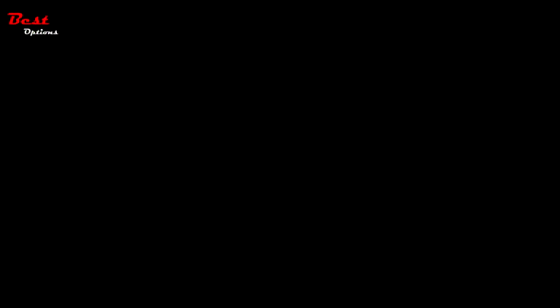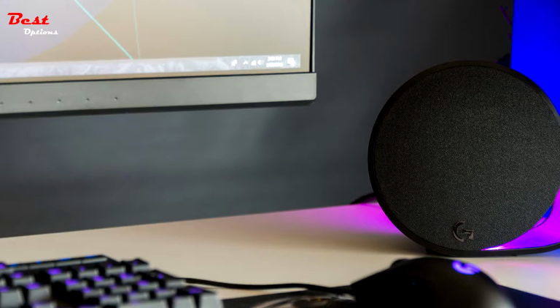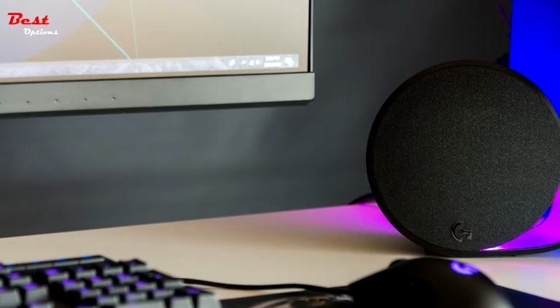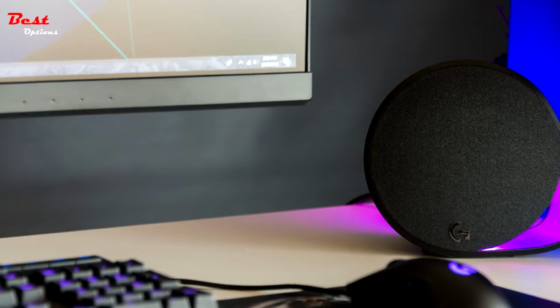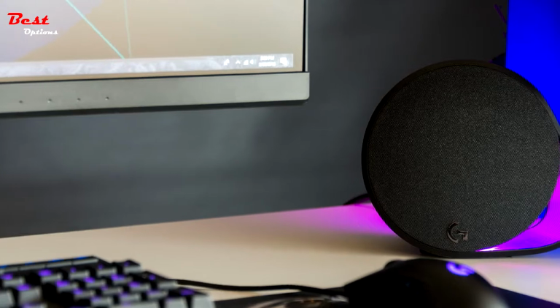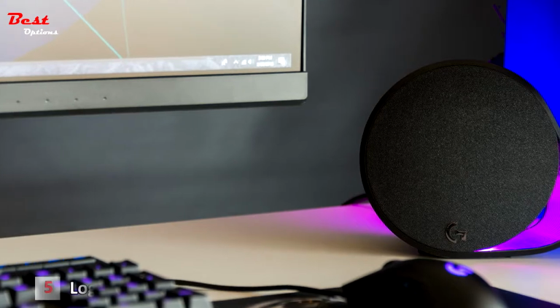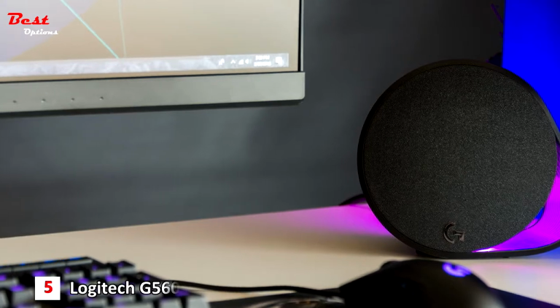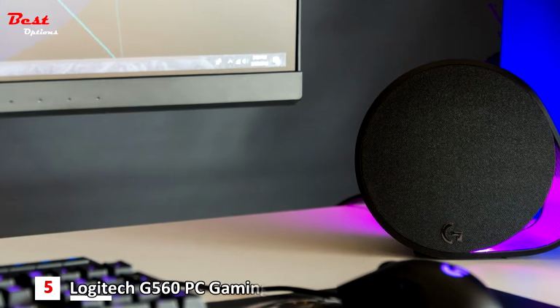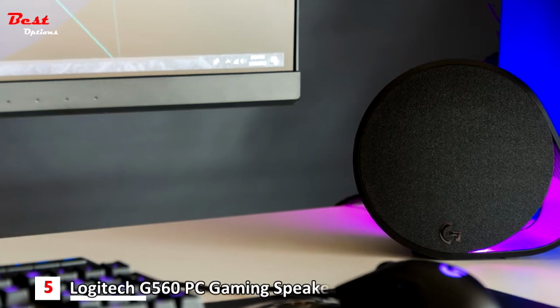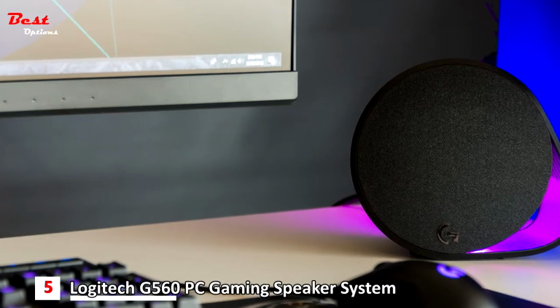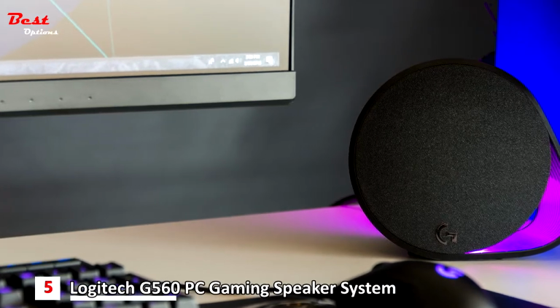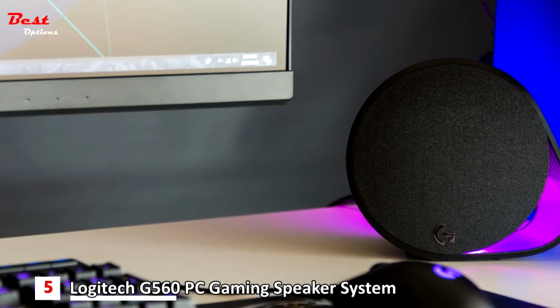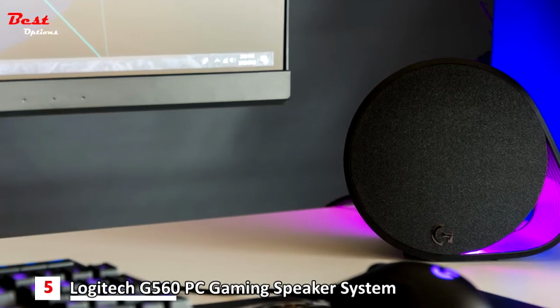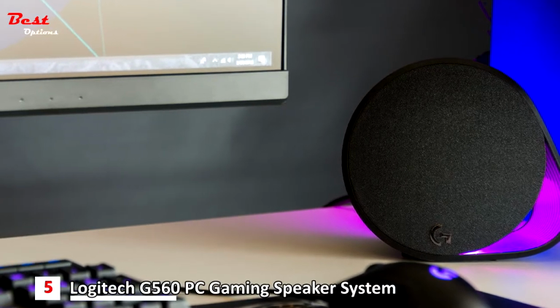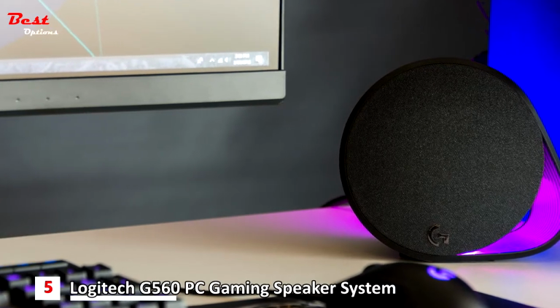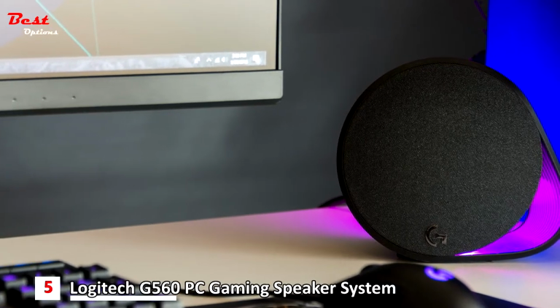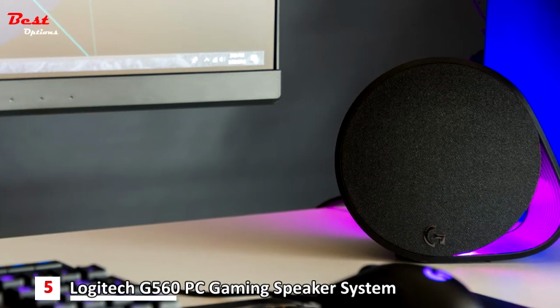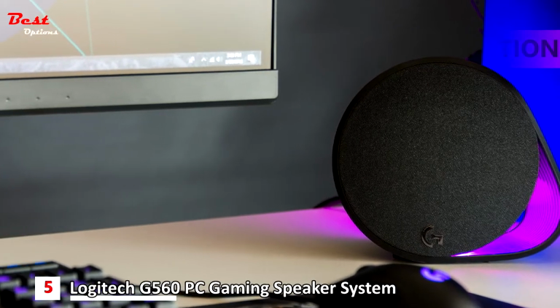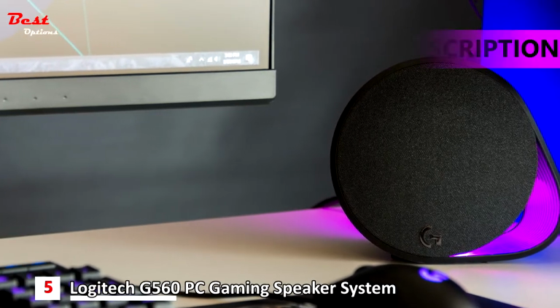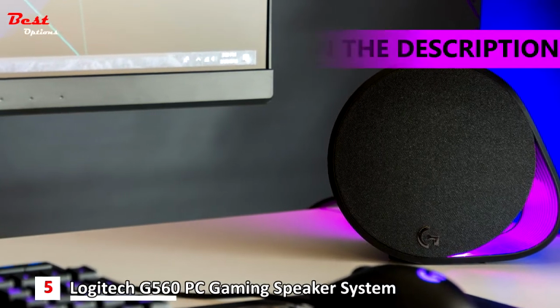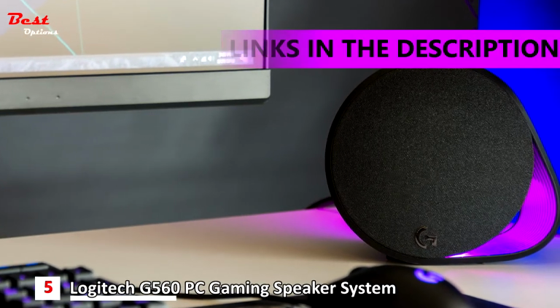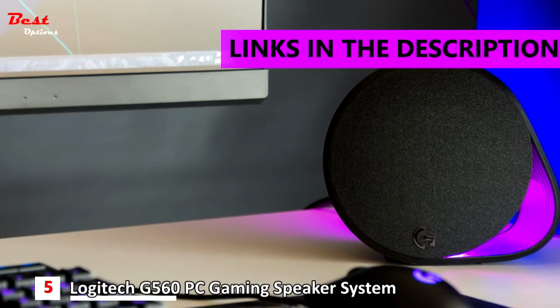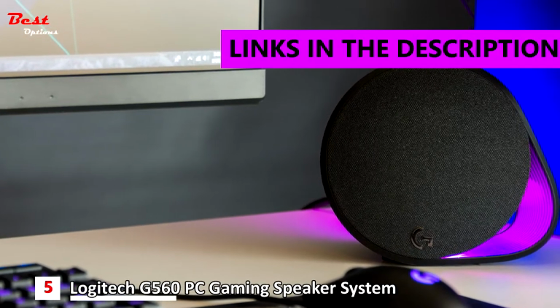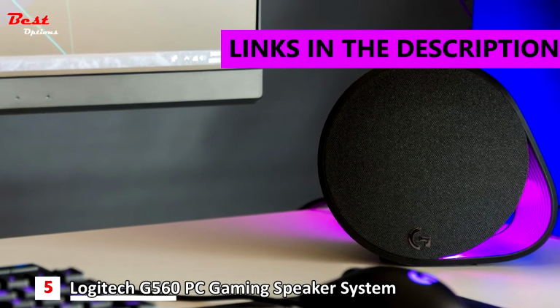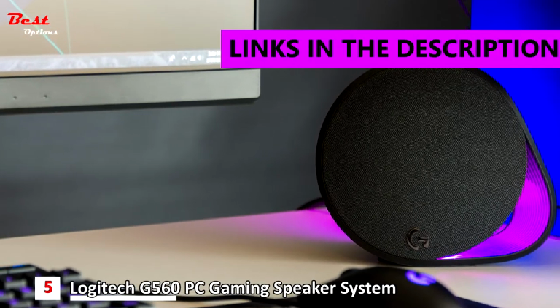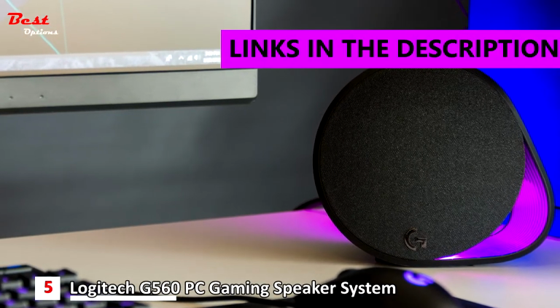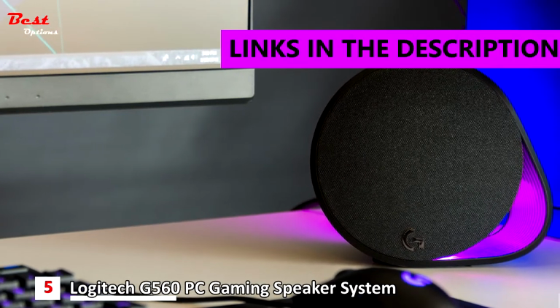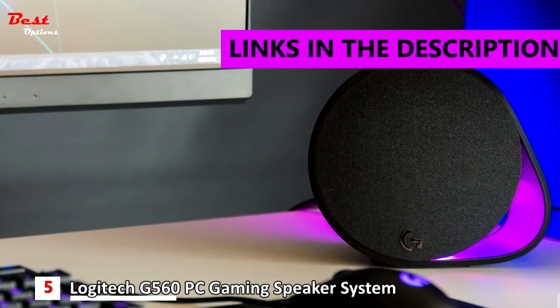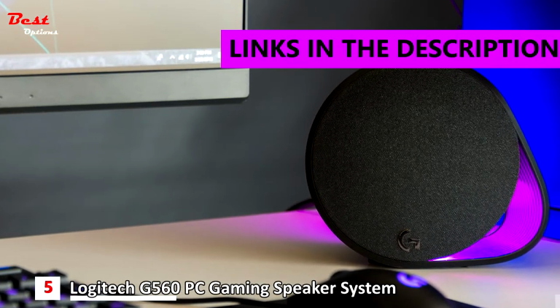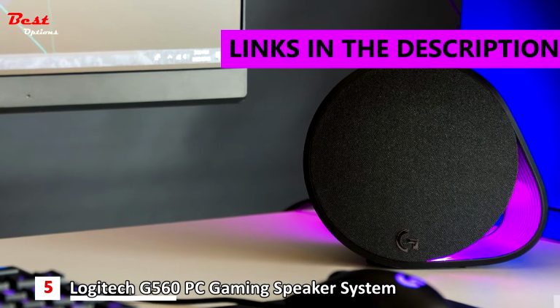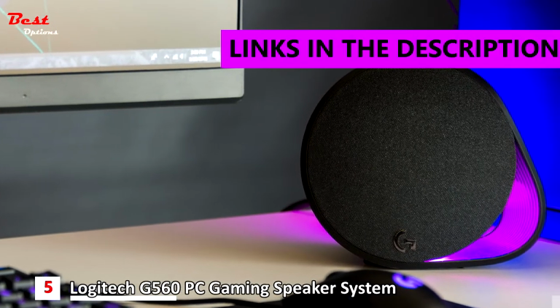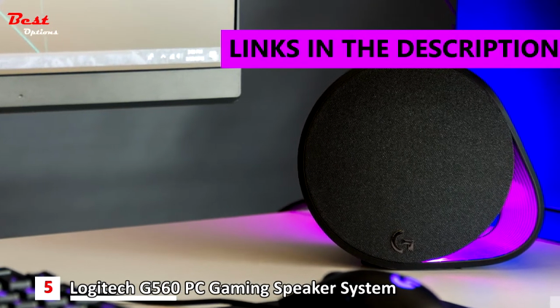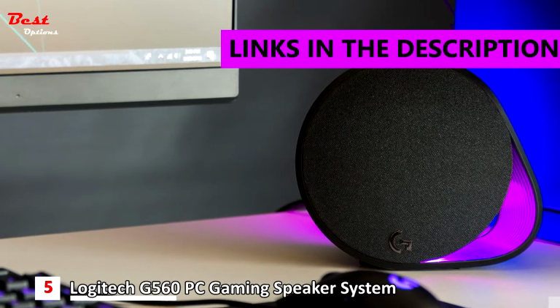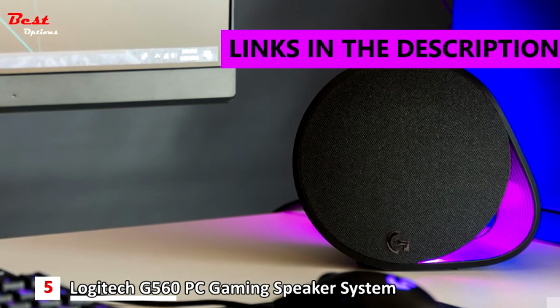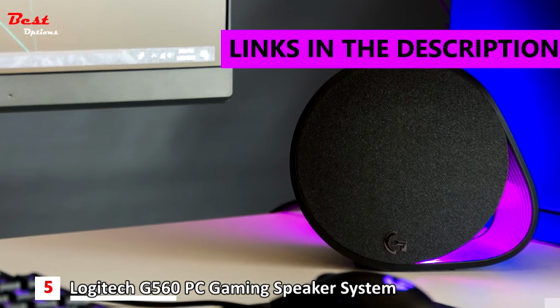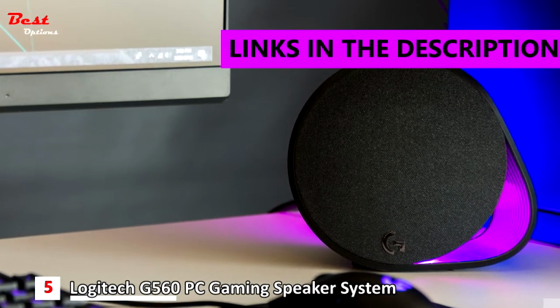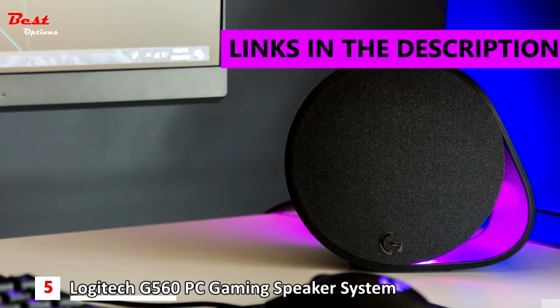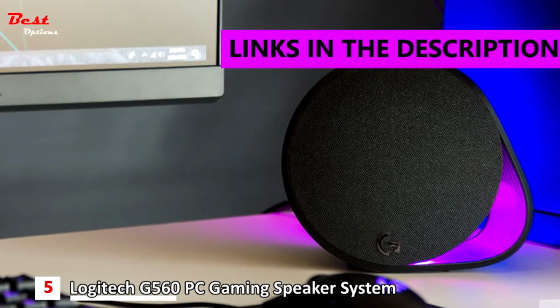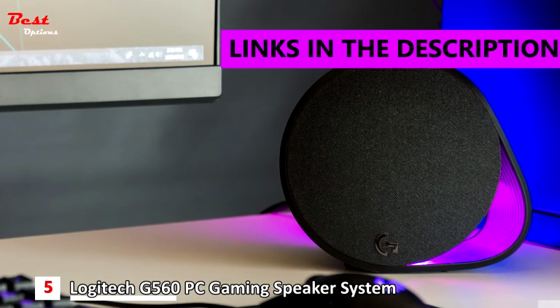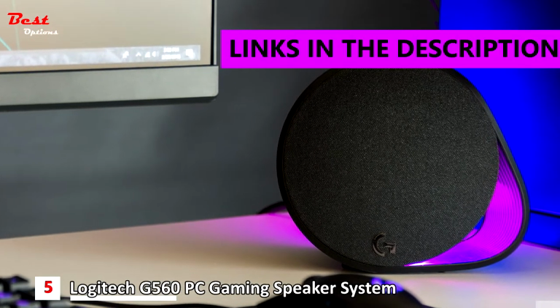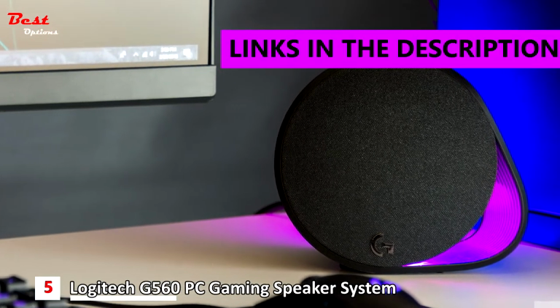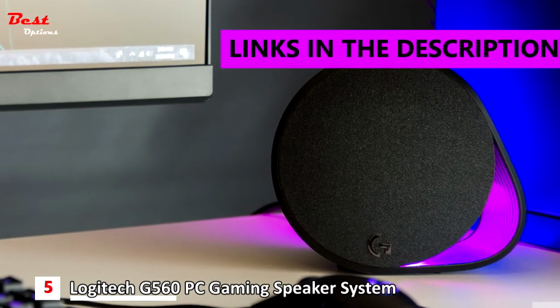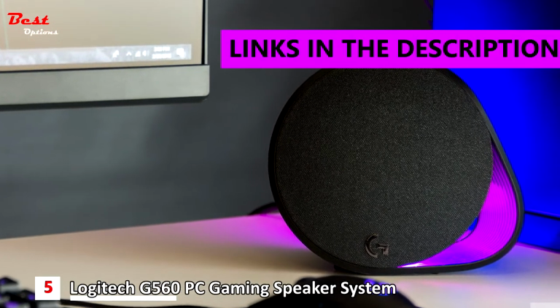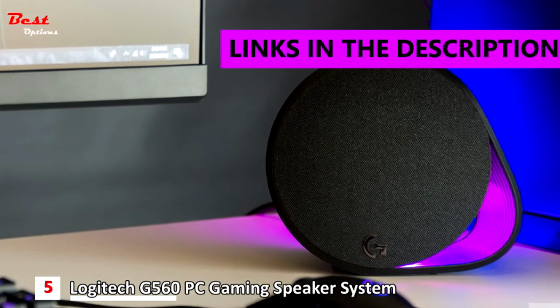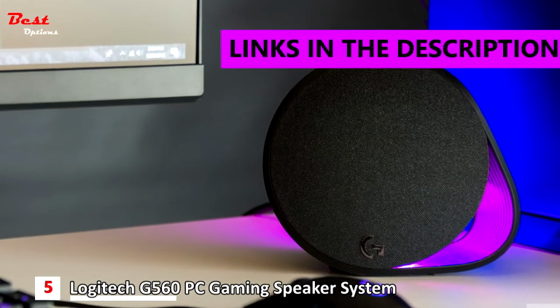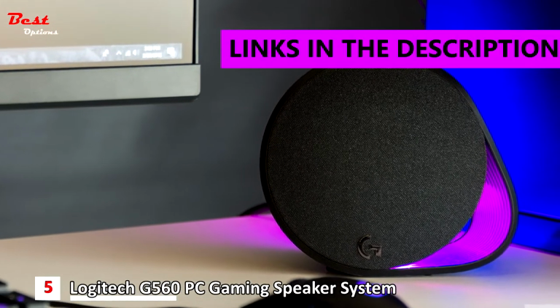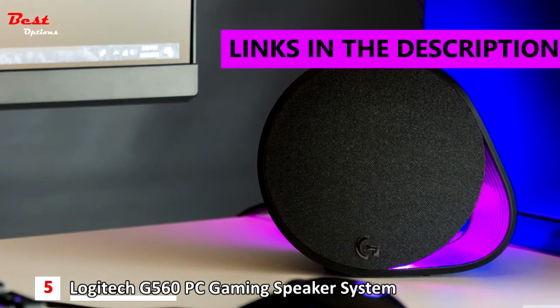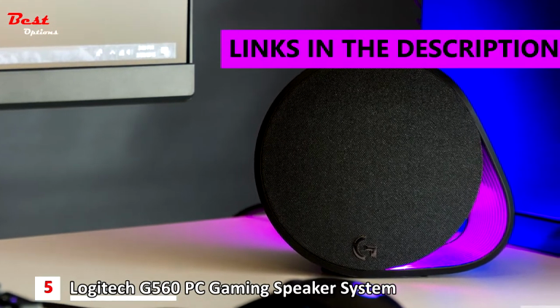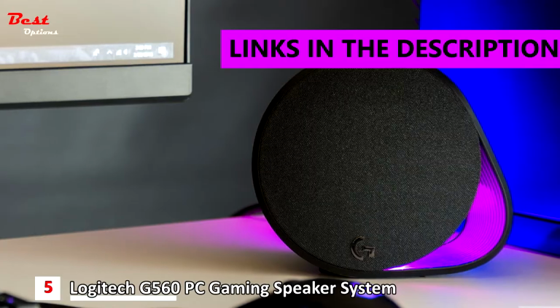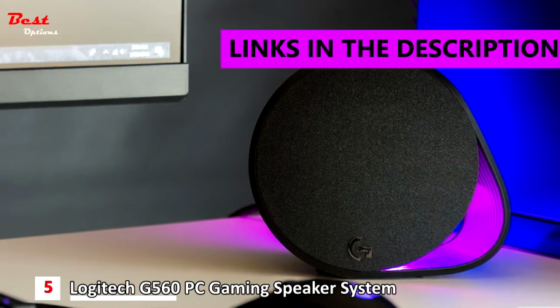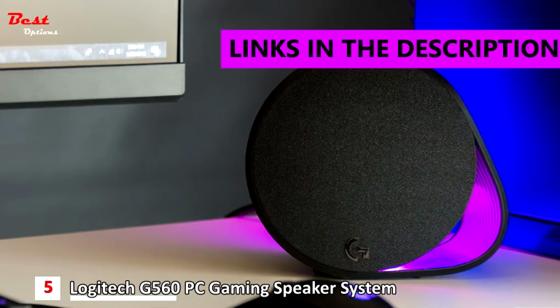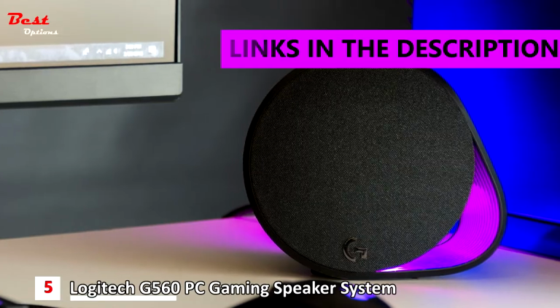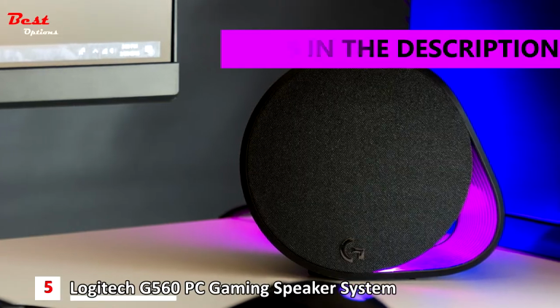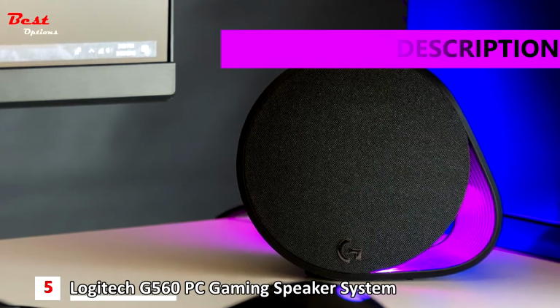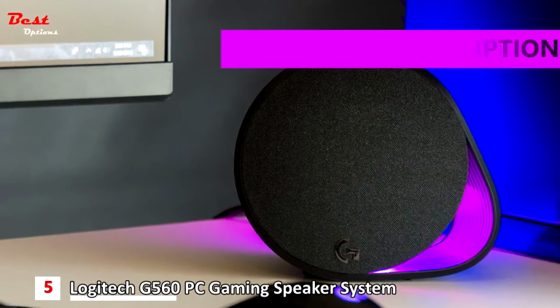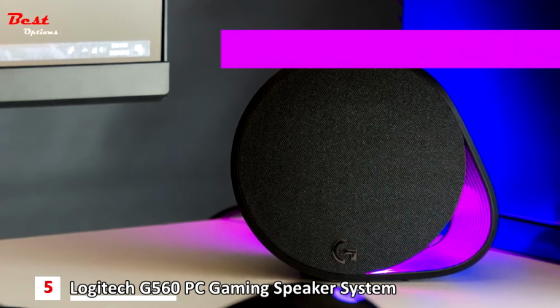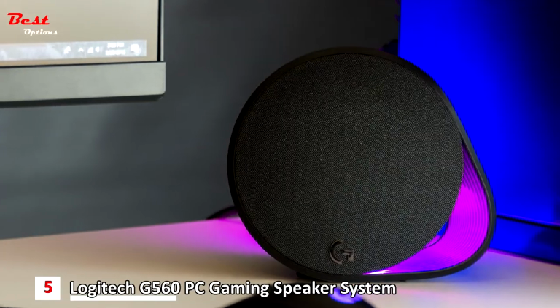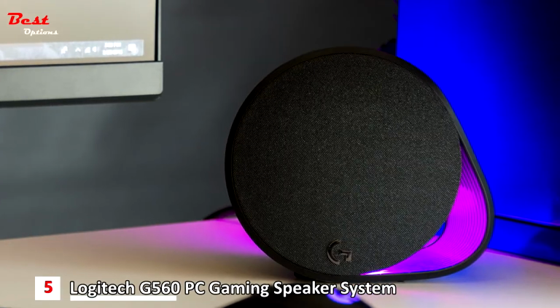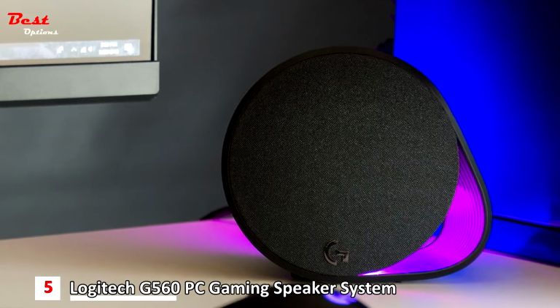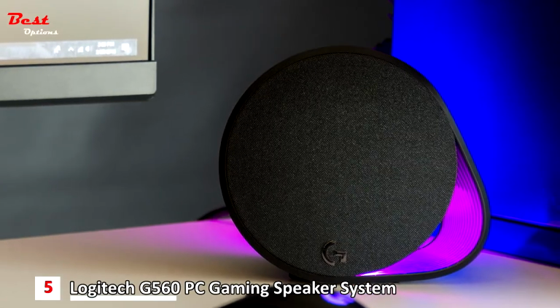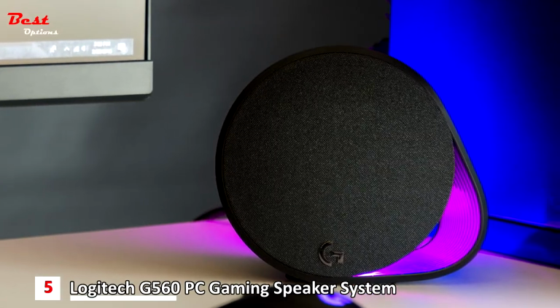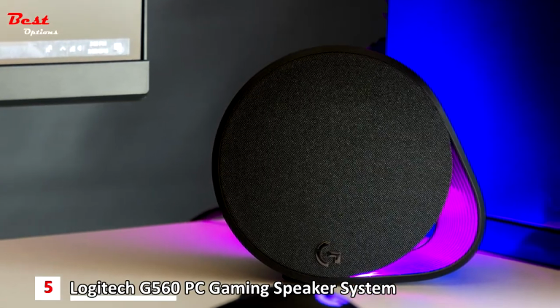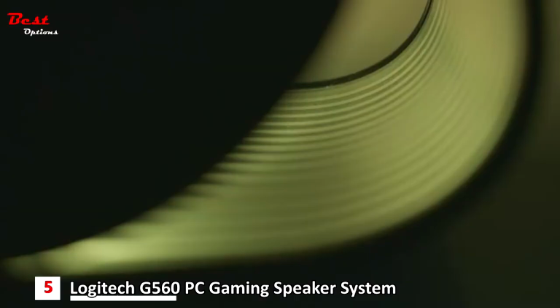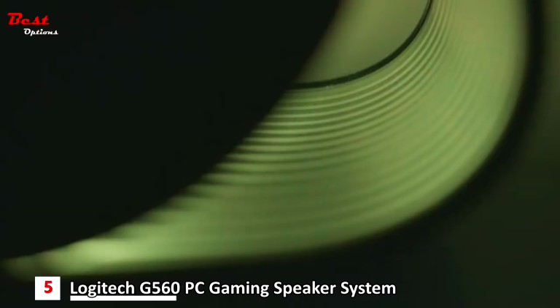The 5th product on our list is the Logitech G560 PC gaming speaker system. This is priced at about $275.